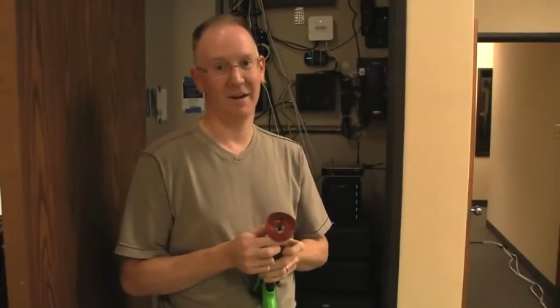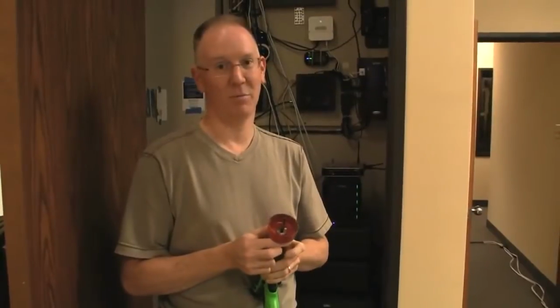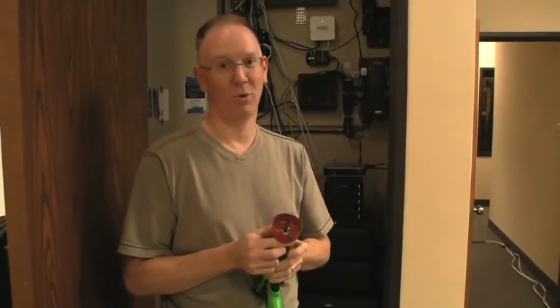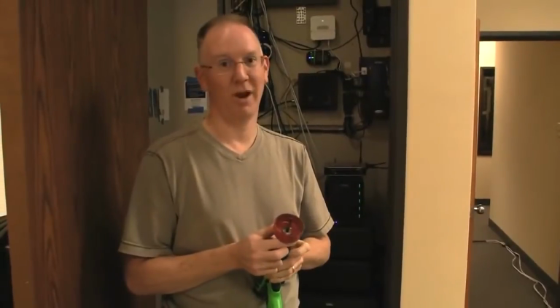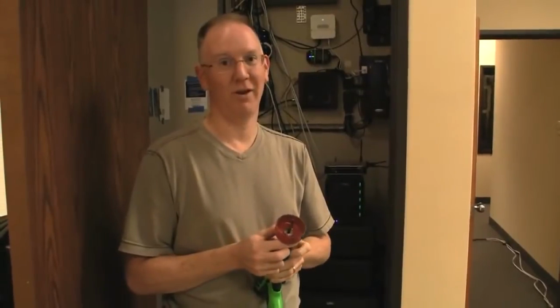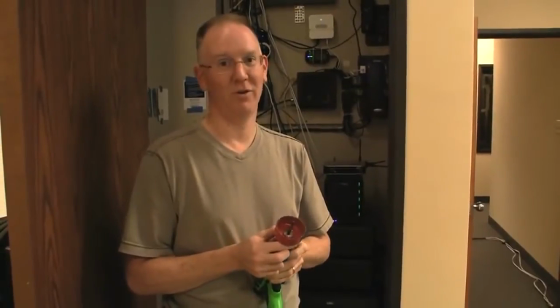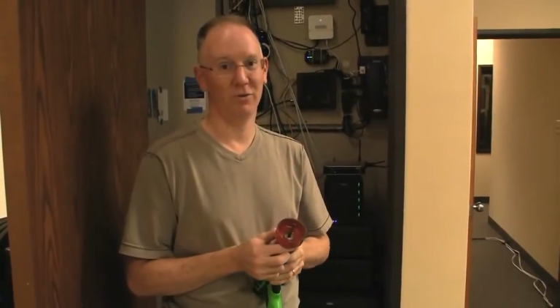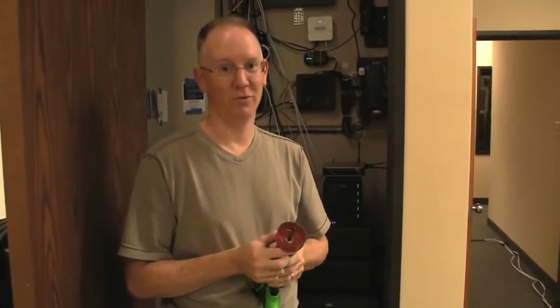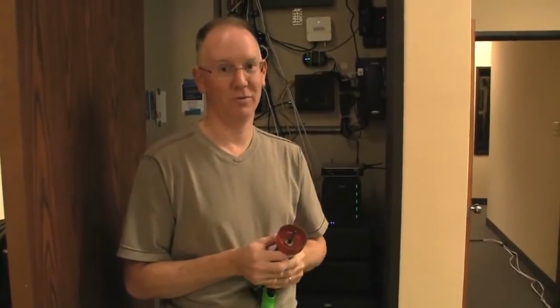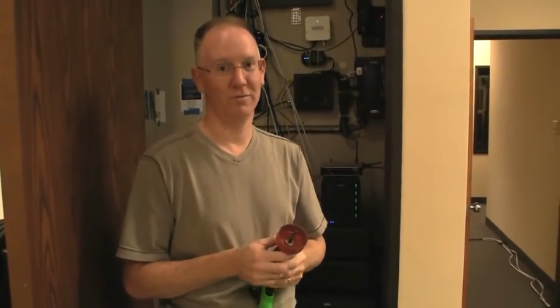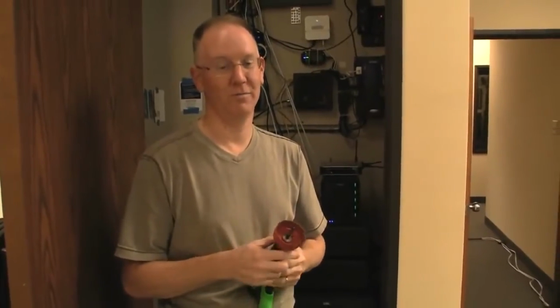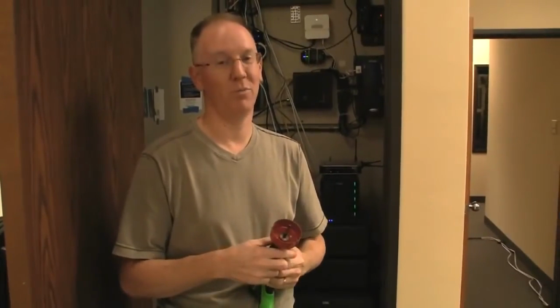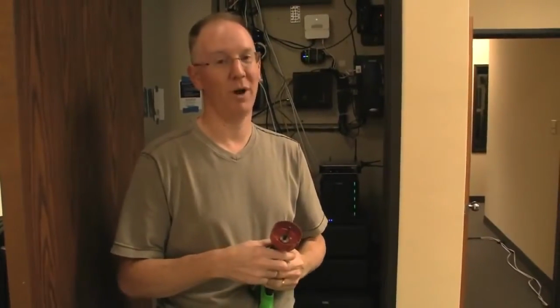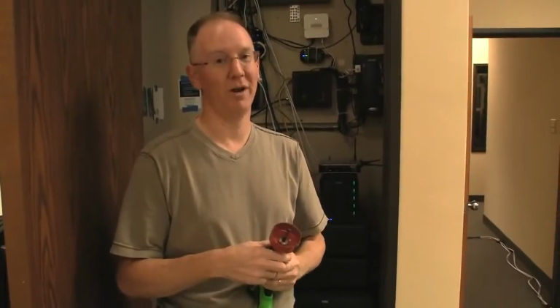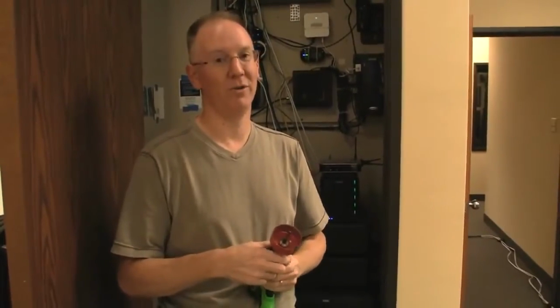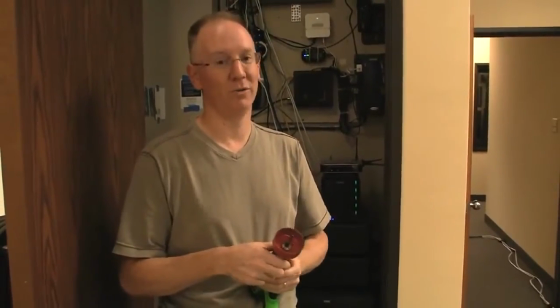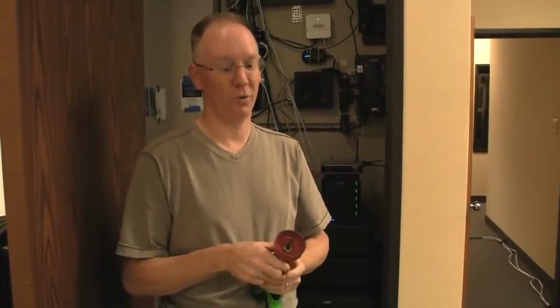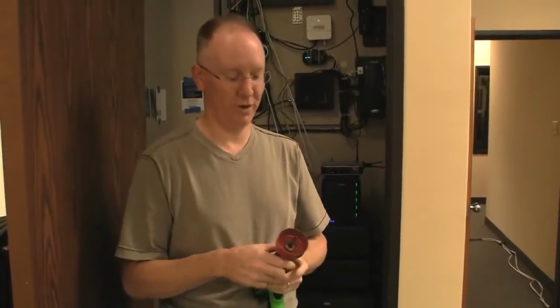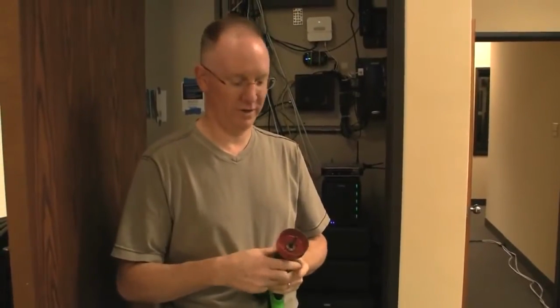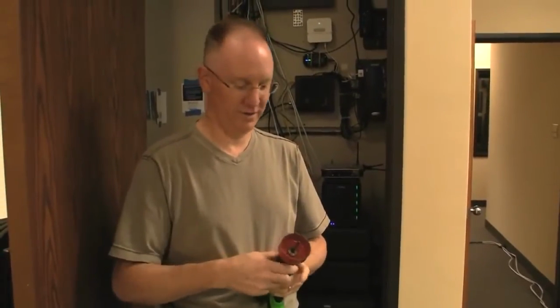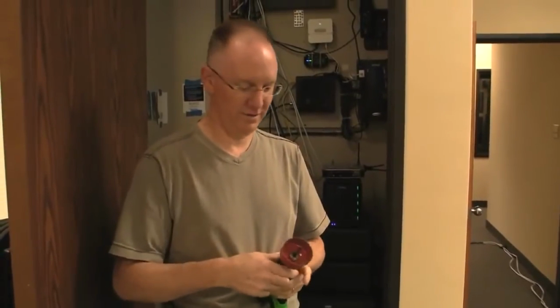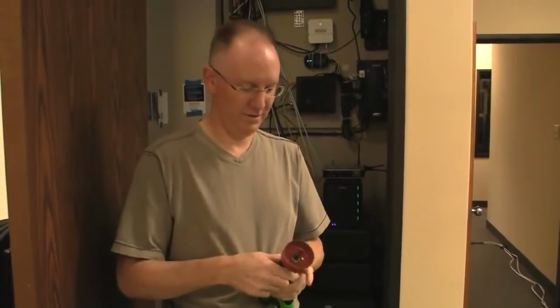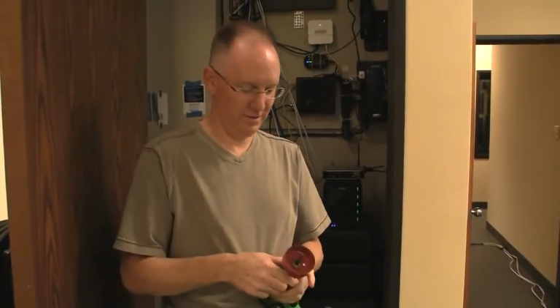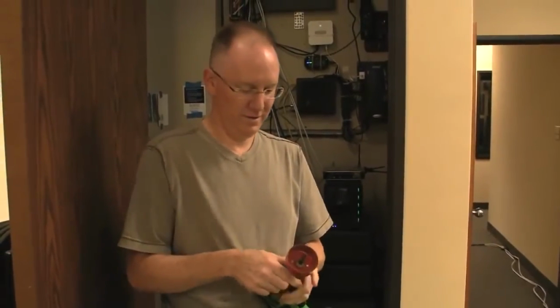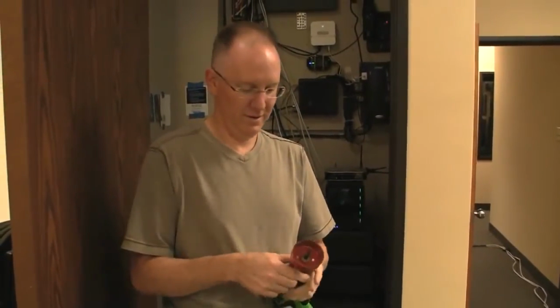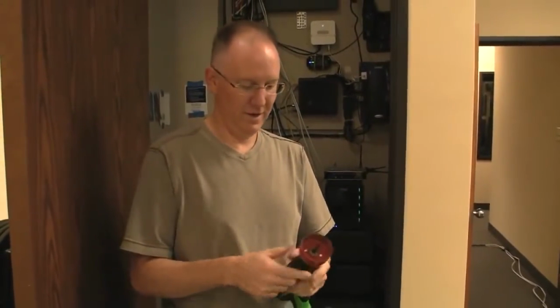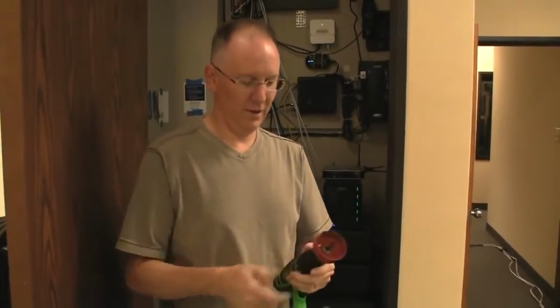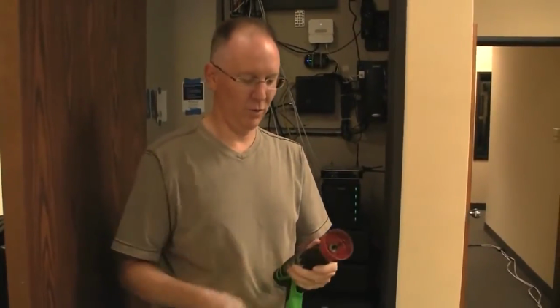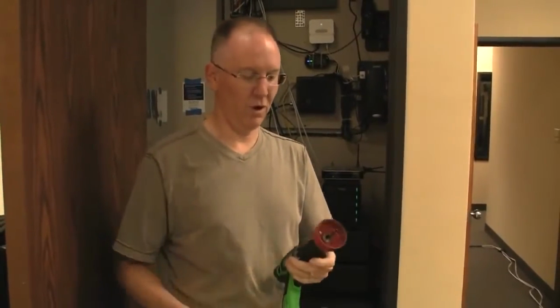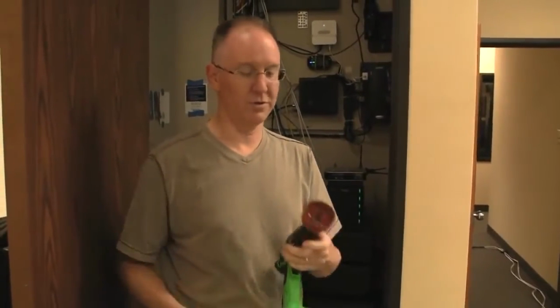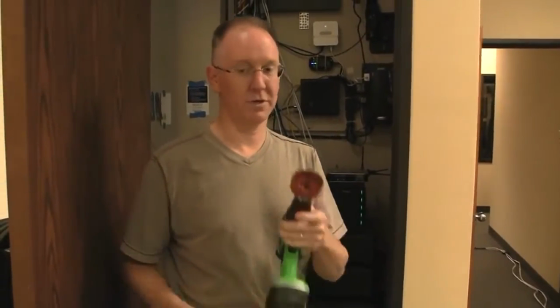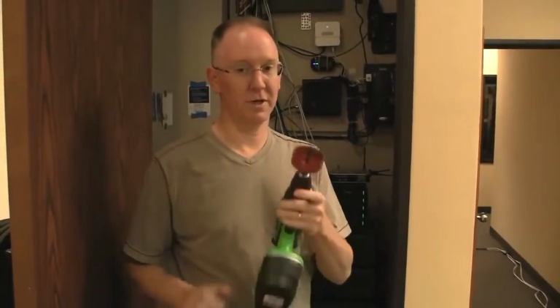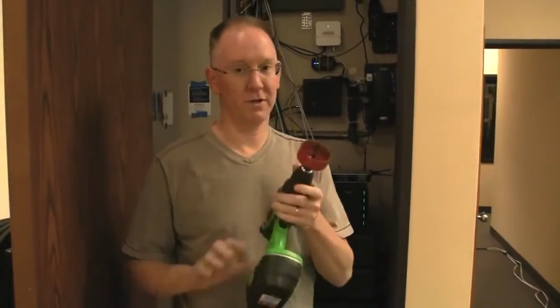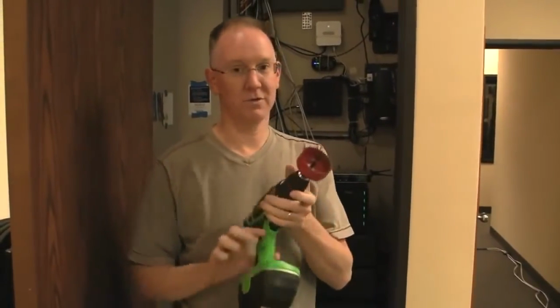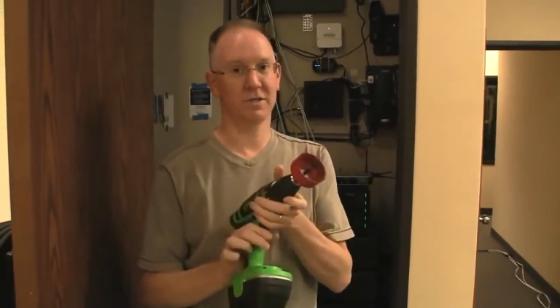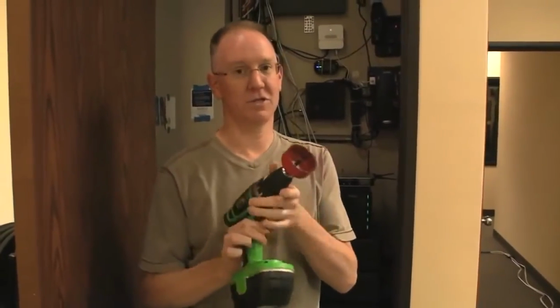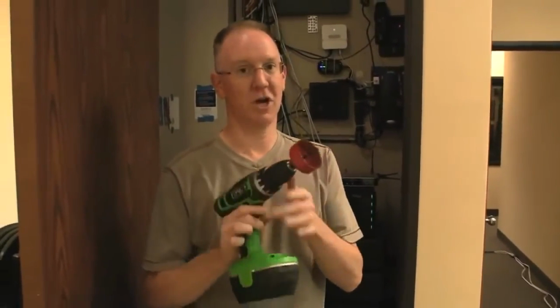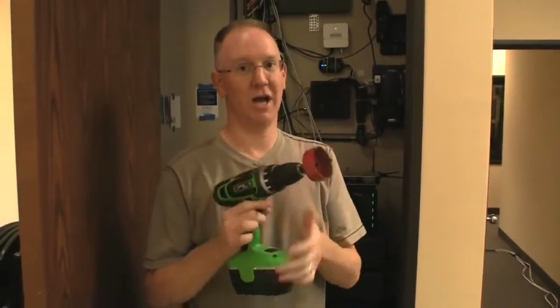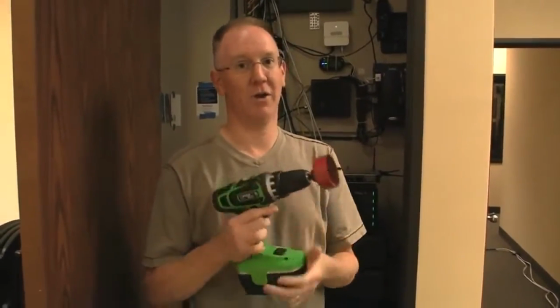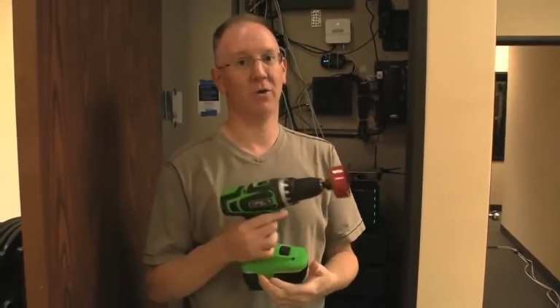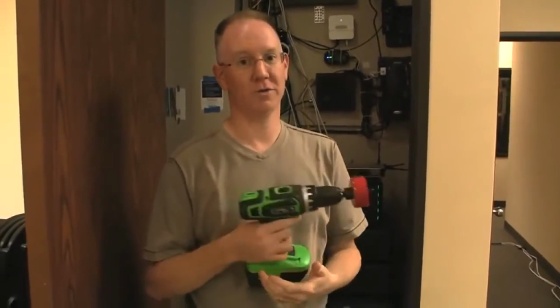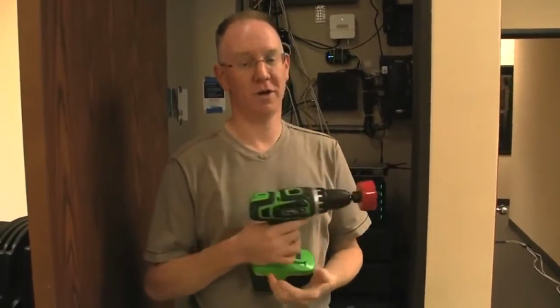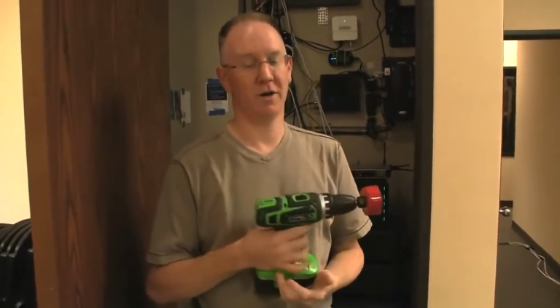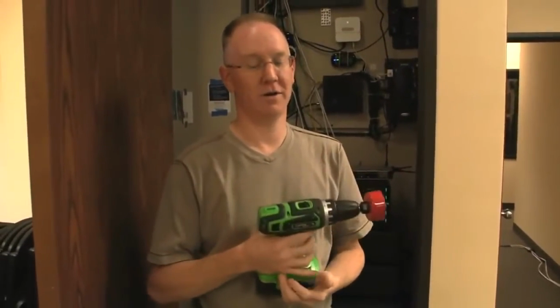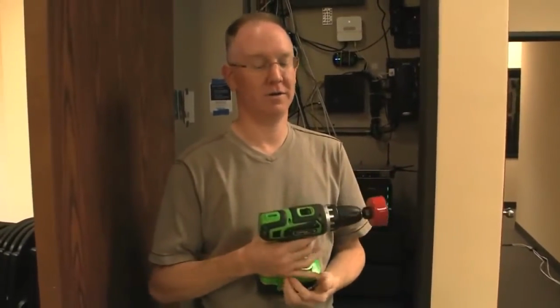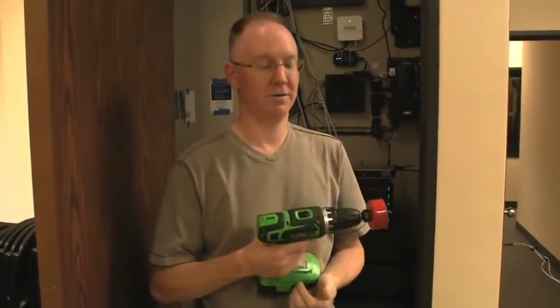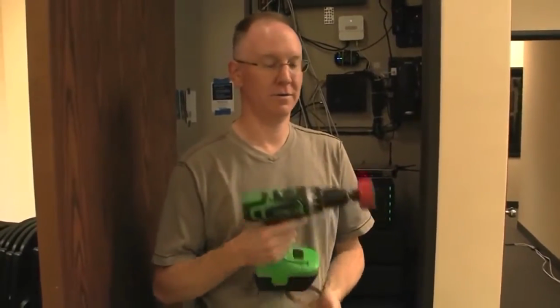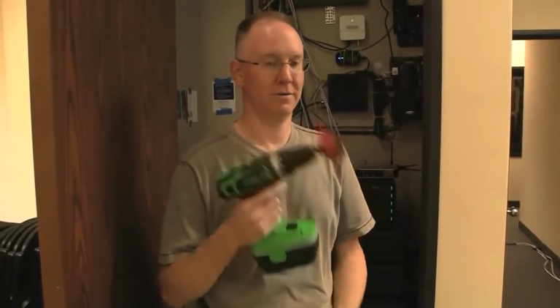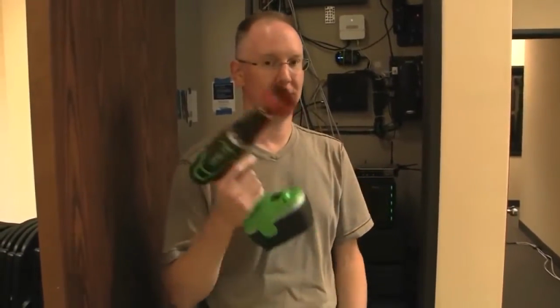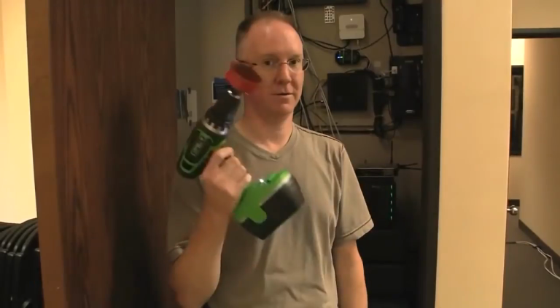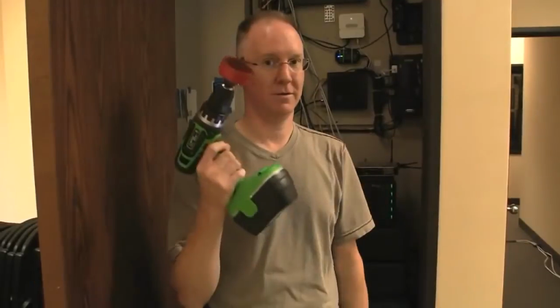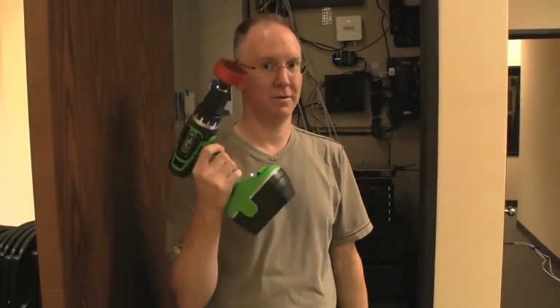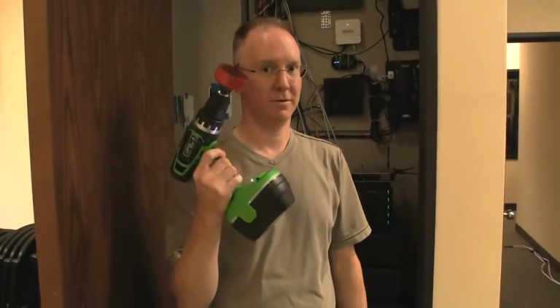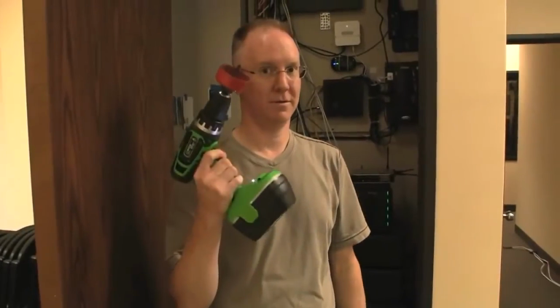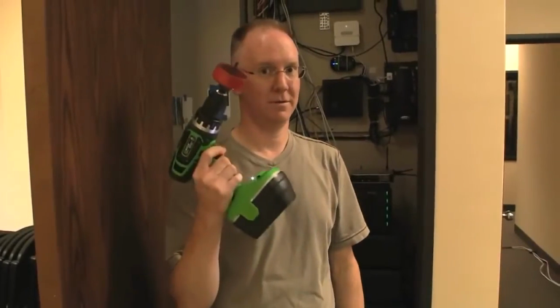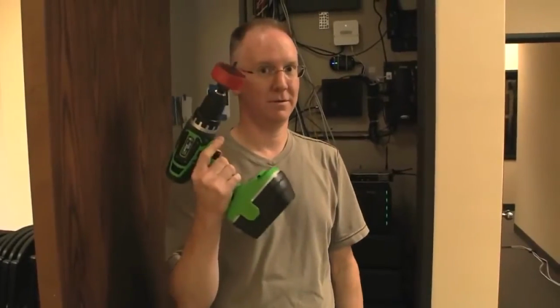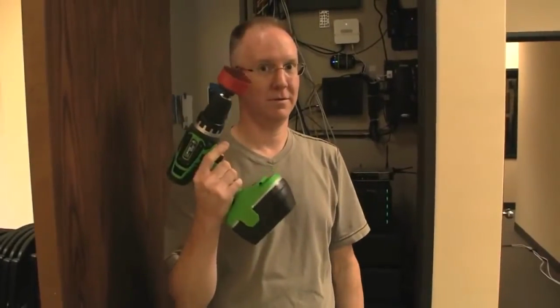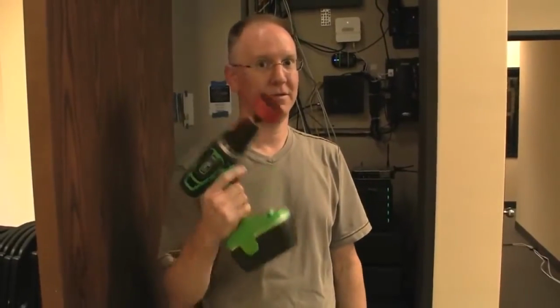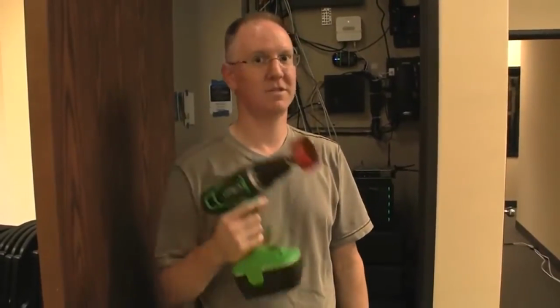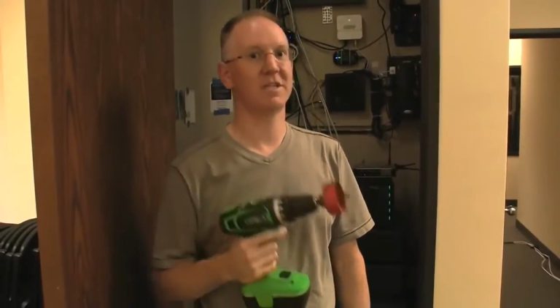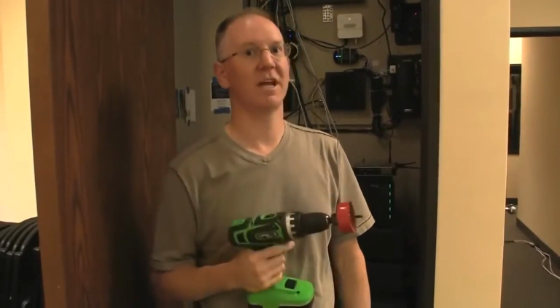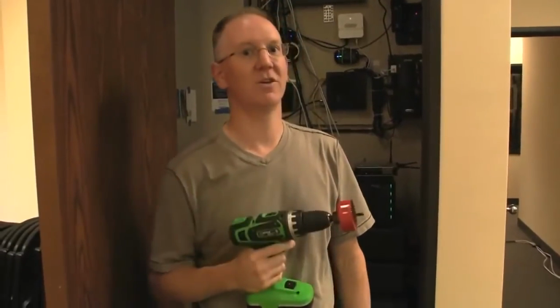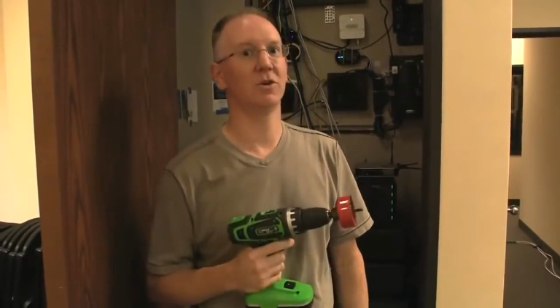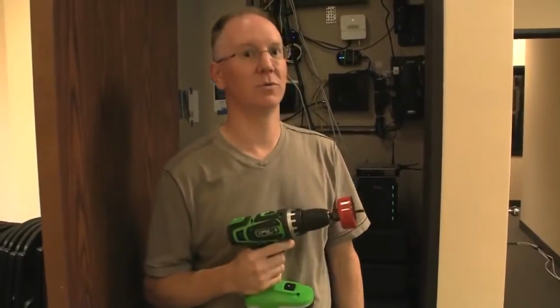A brand new toy, and we're also gonna use this giant hole saw. Stay tuned.